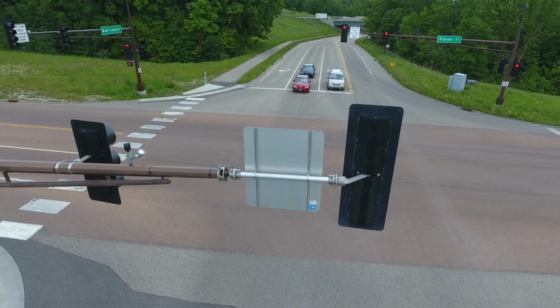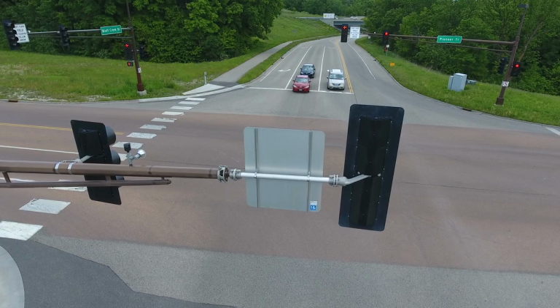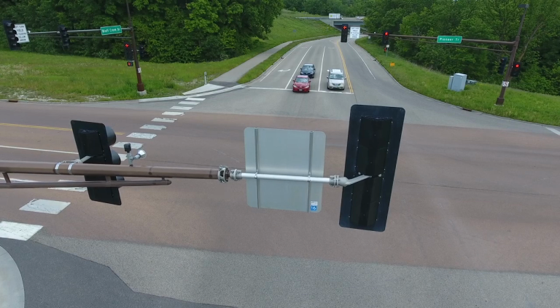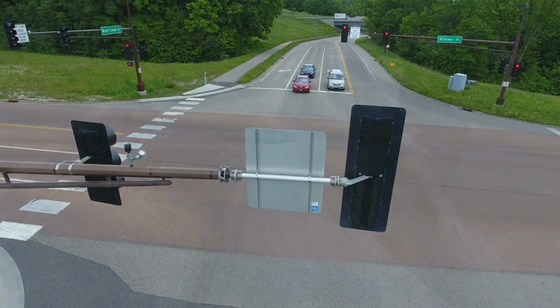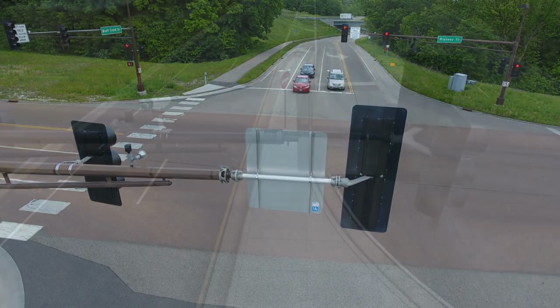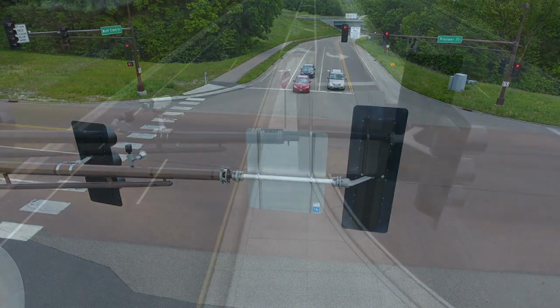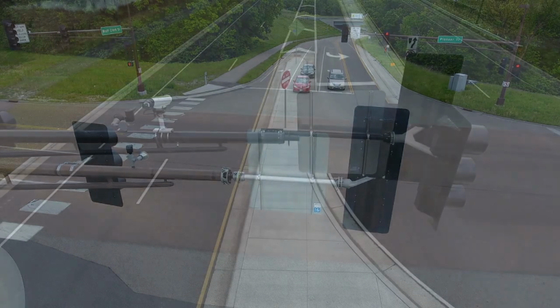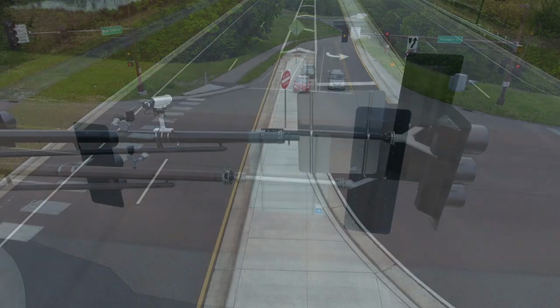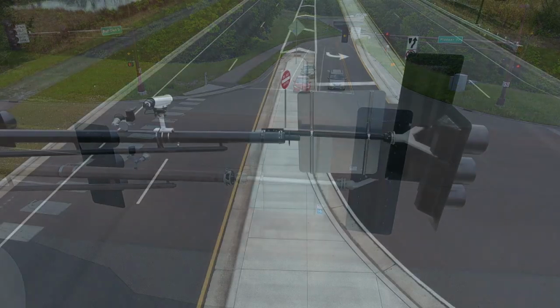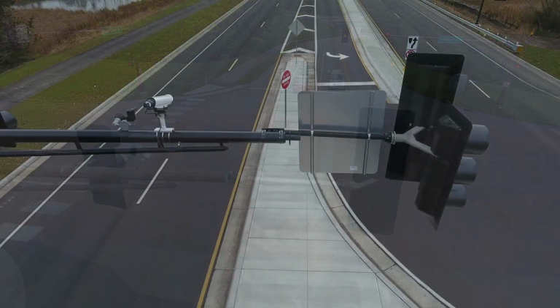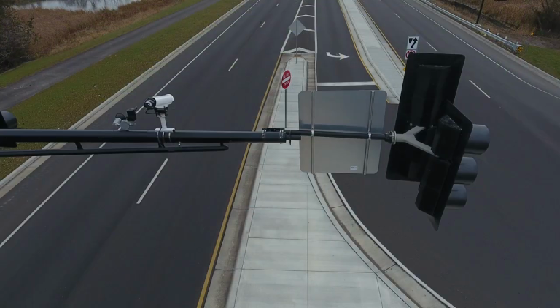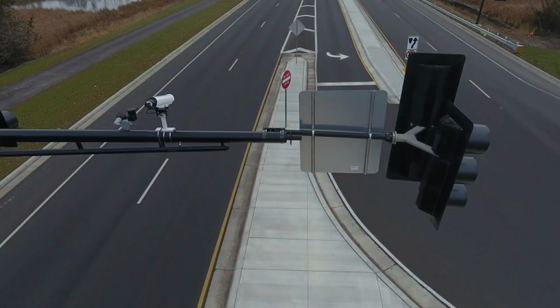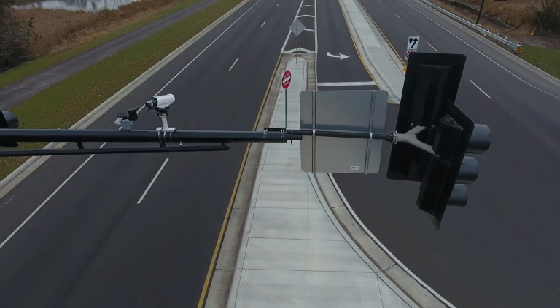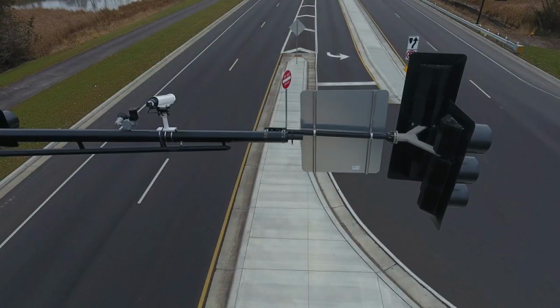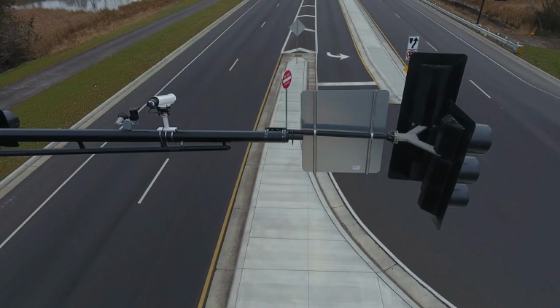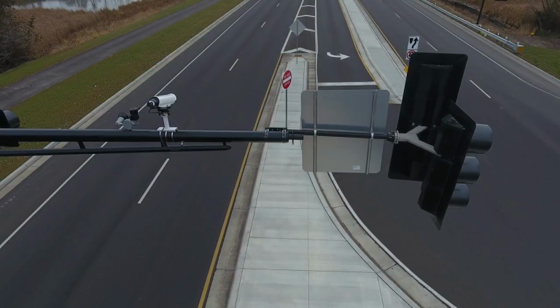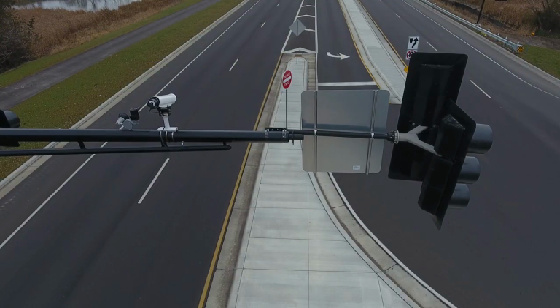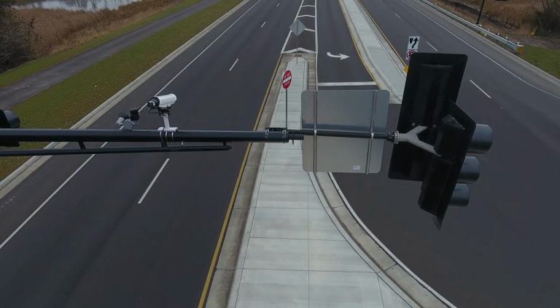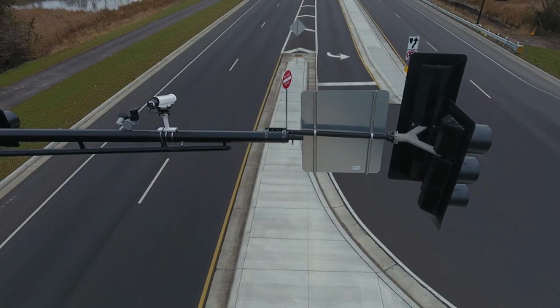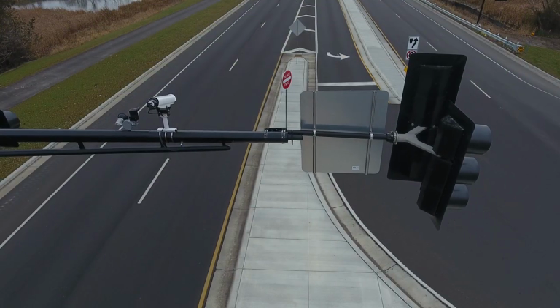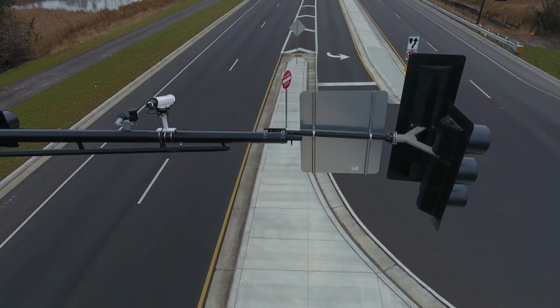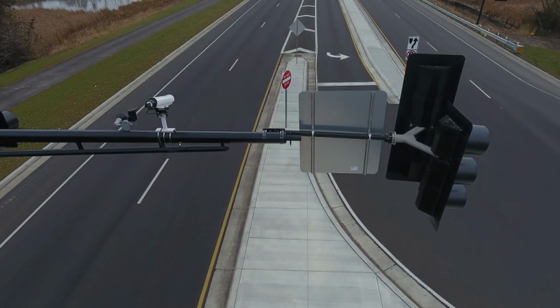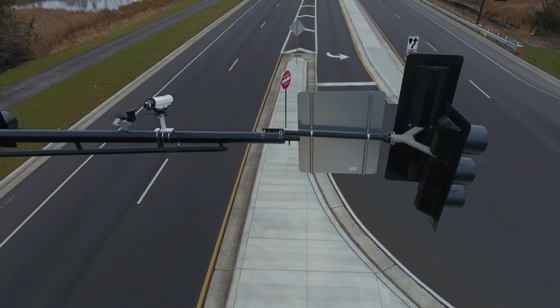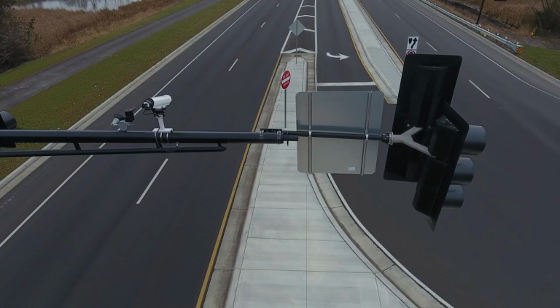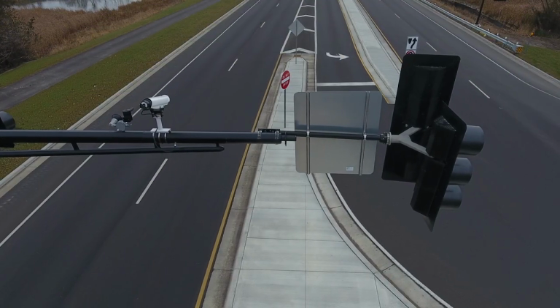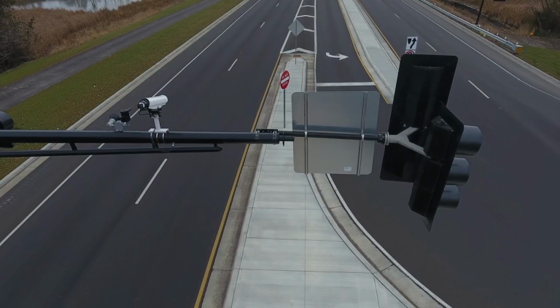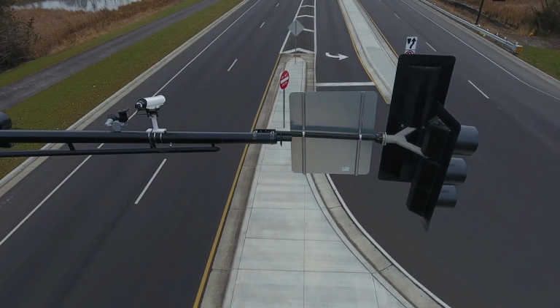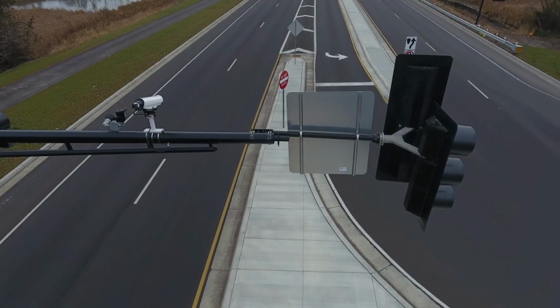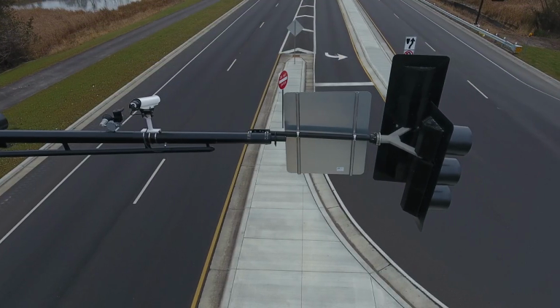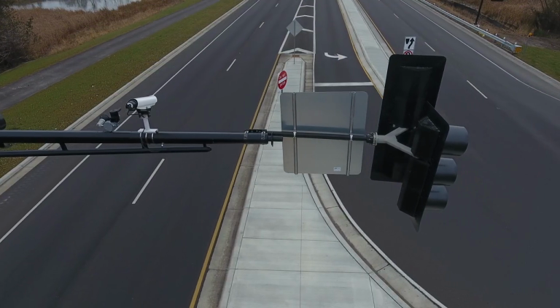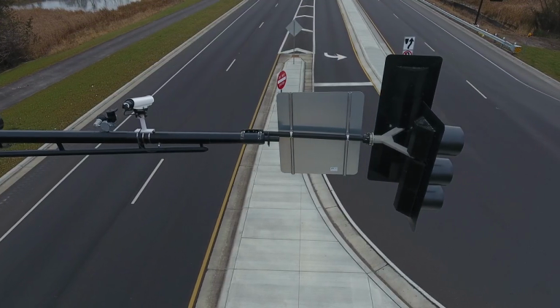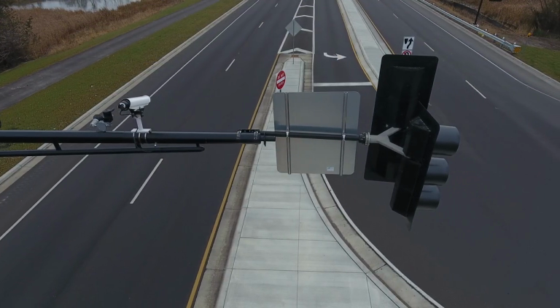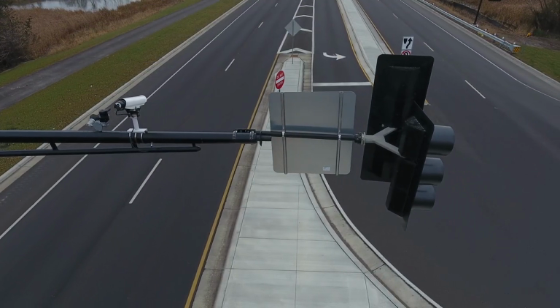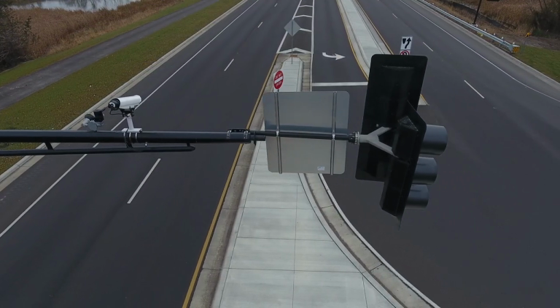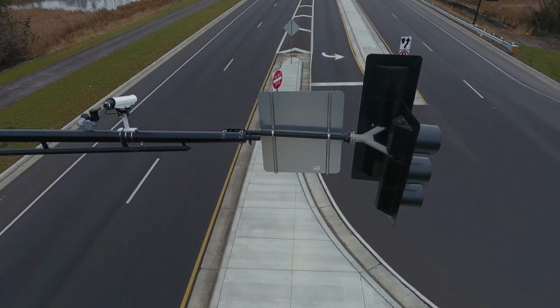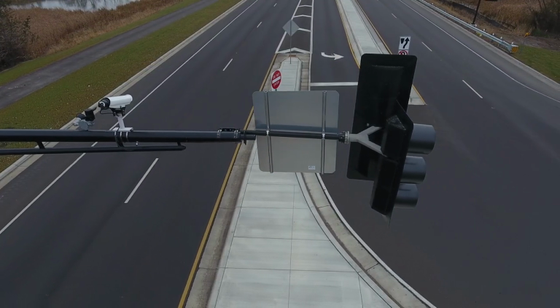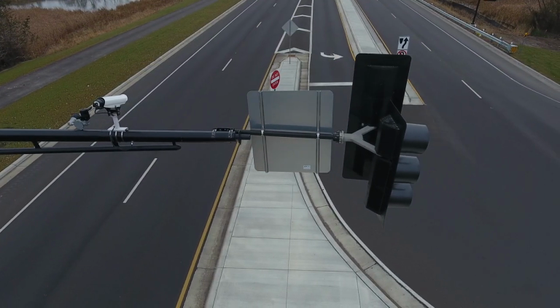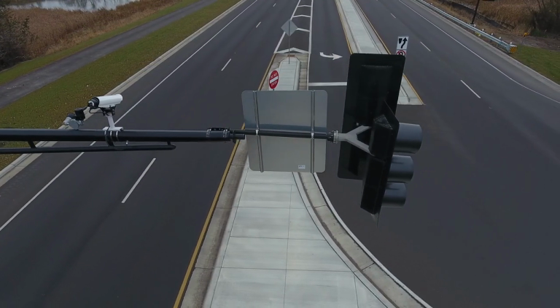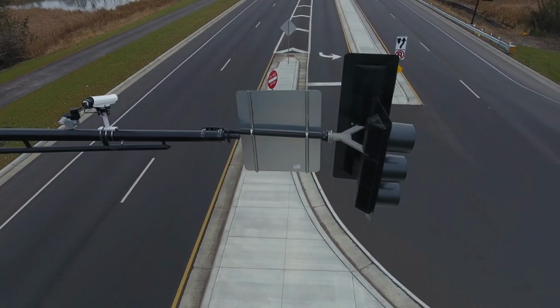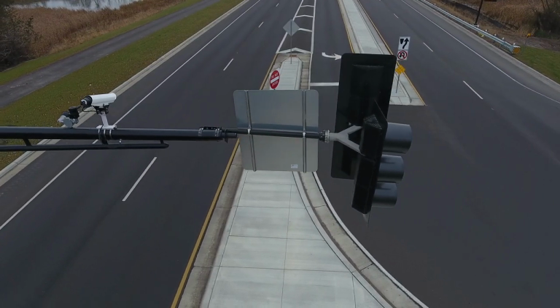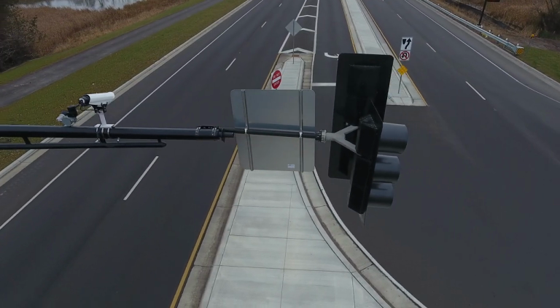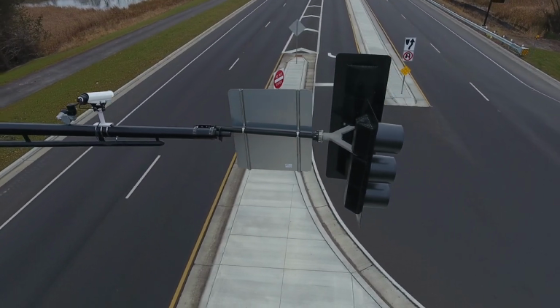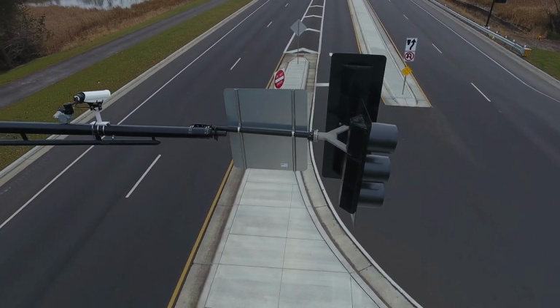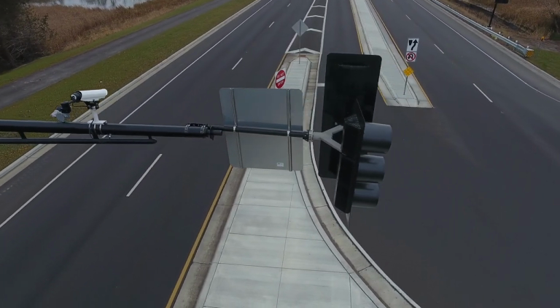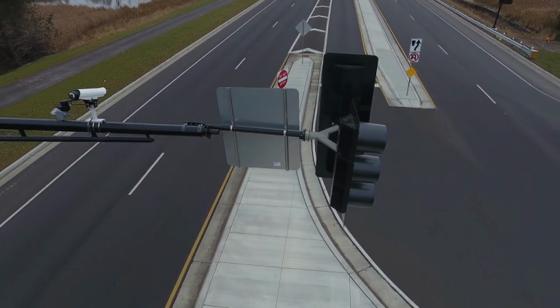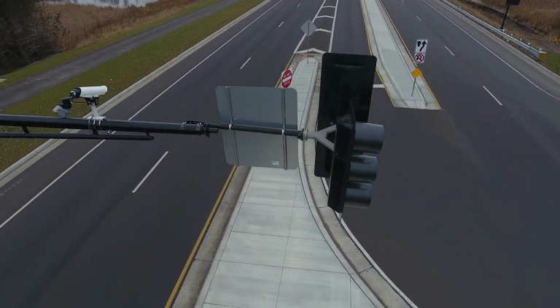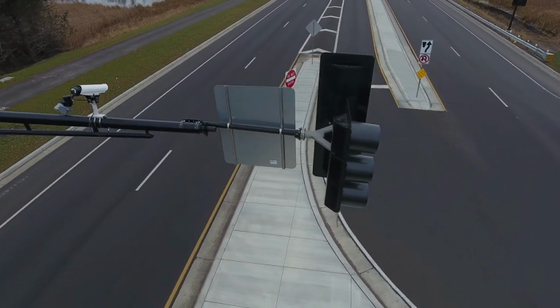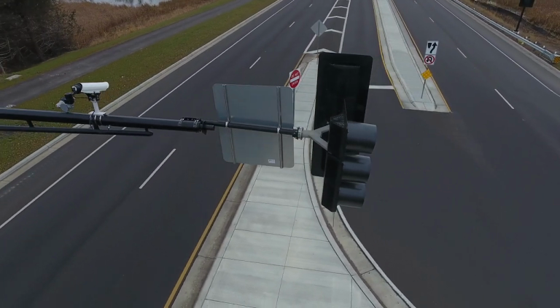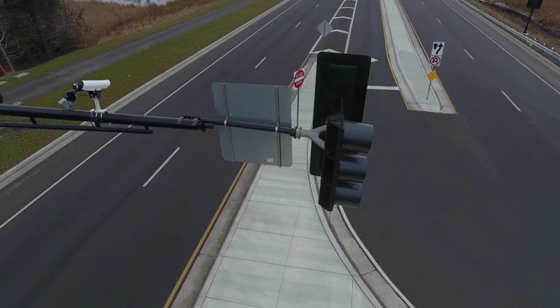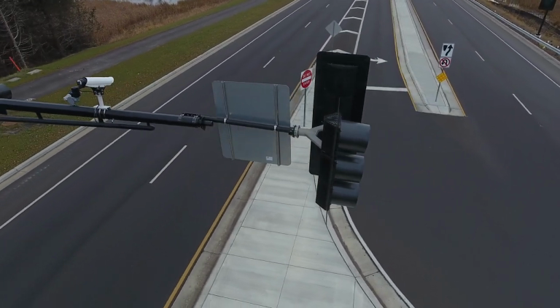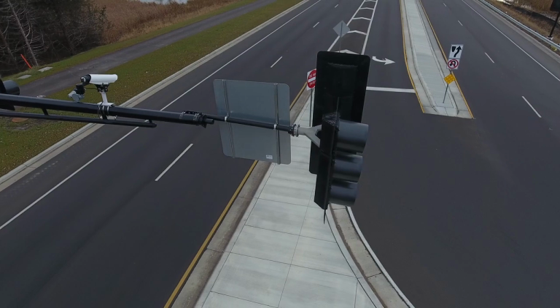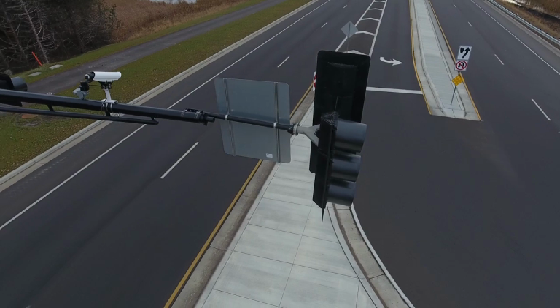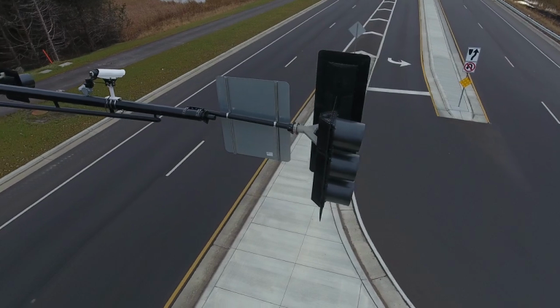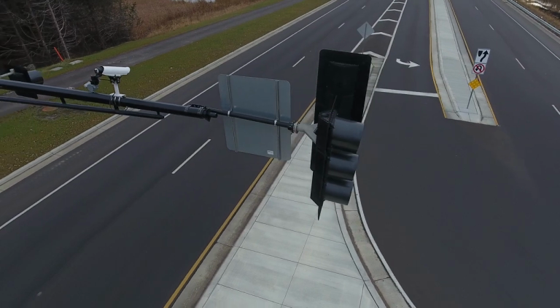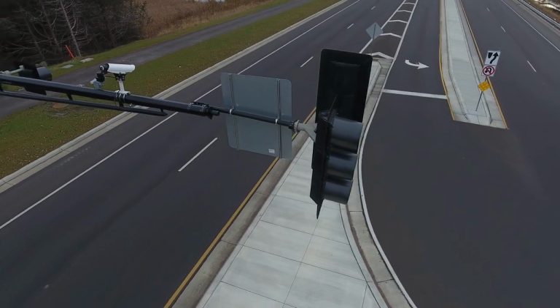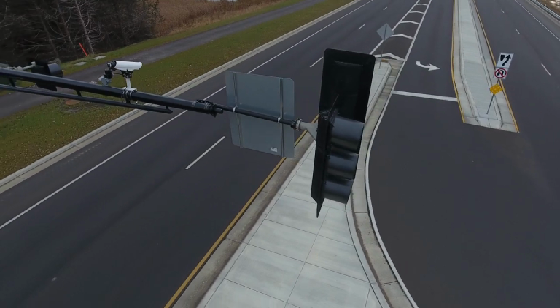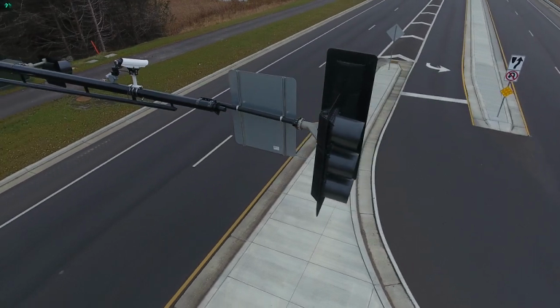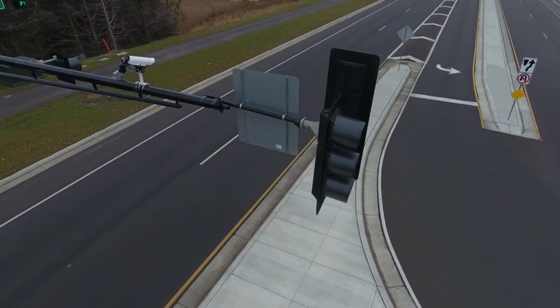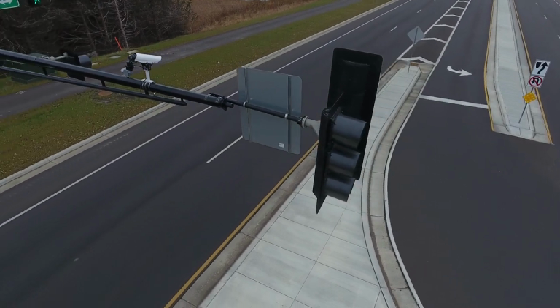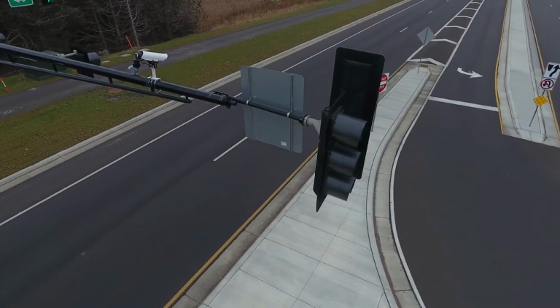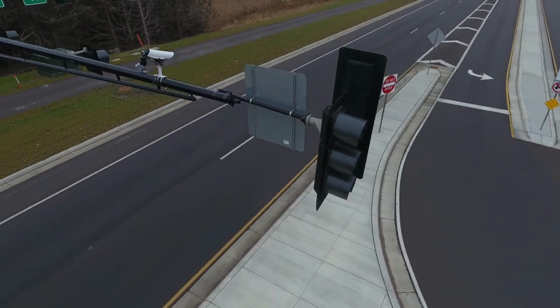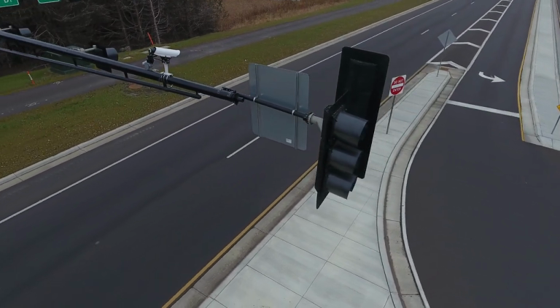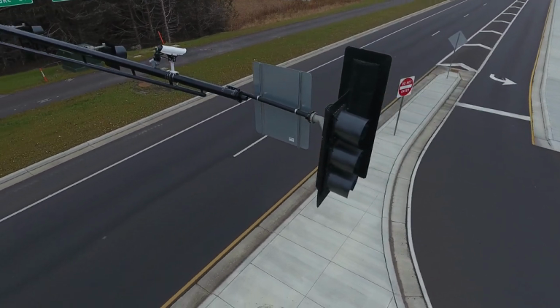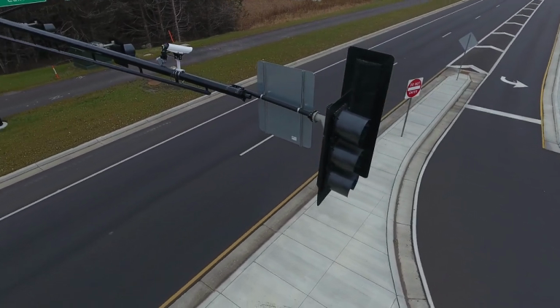Whether you go with a single or two-way mount, it is a major cost-saver for new and updated intersections.